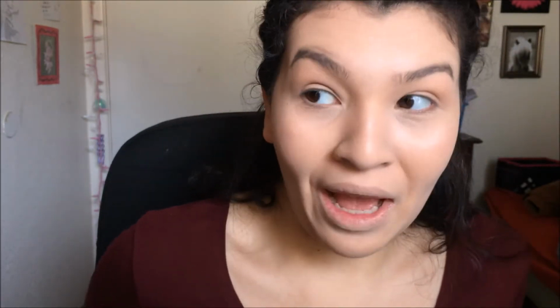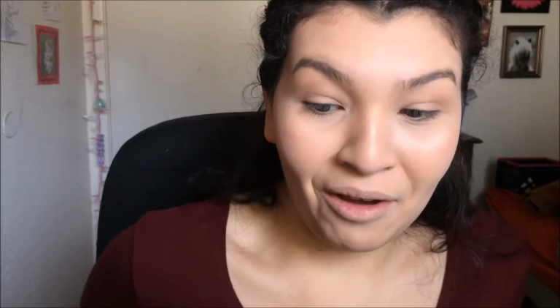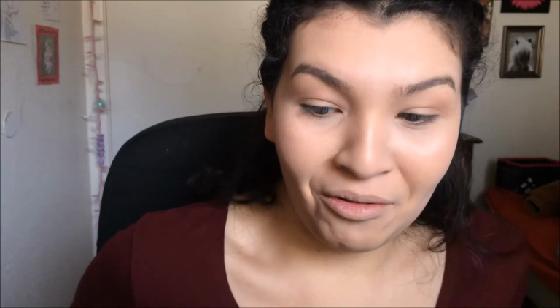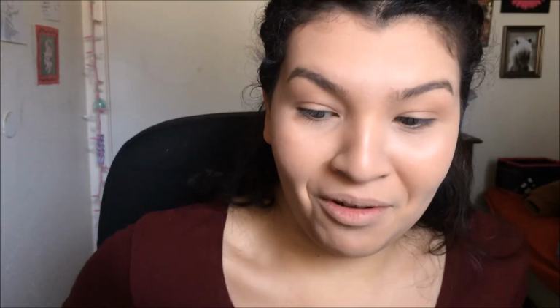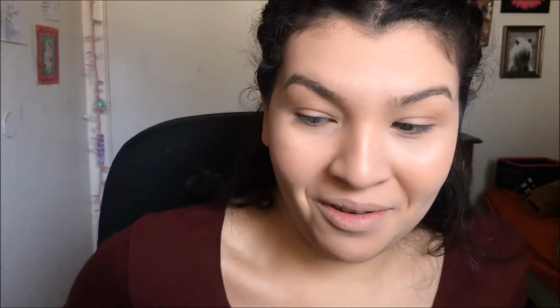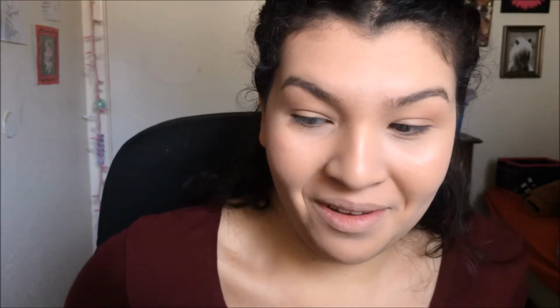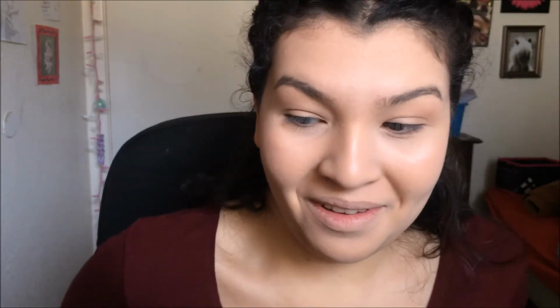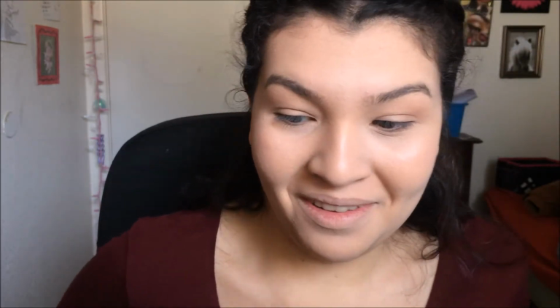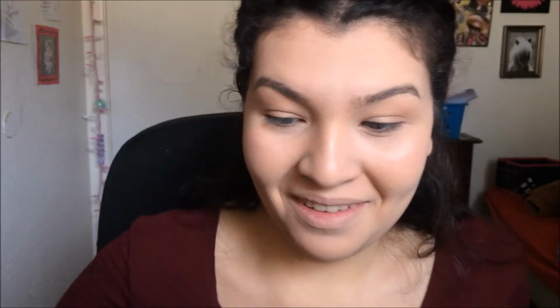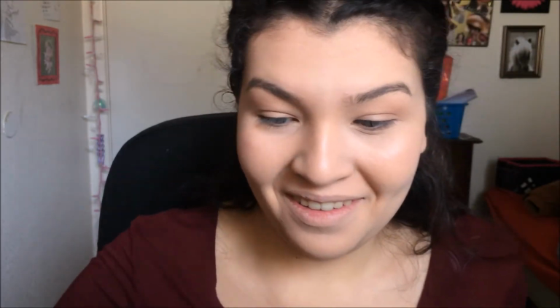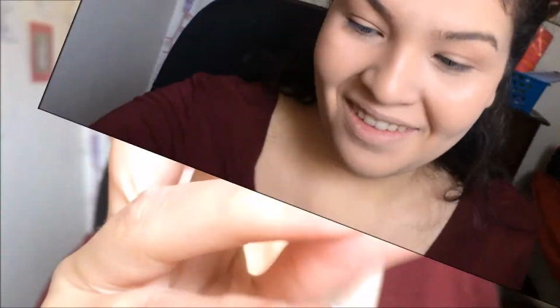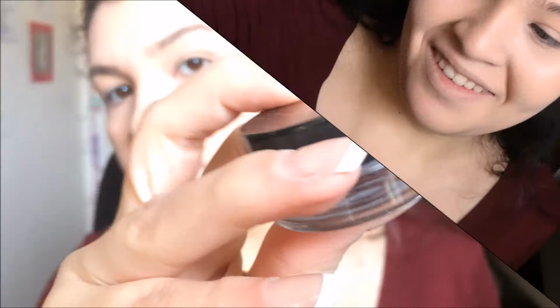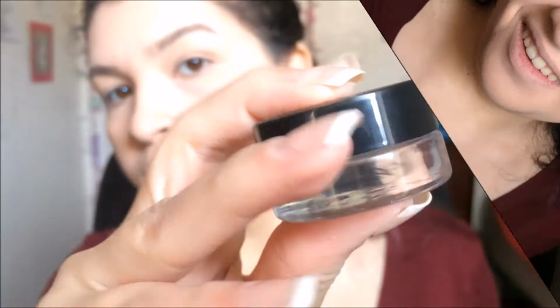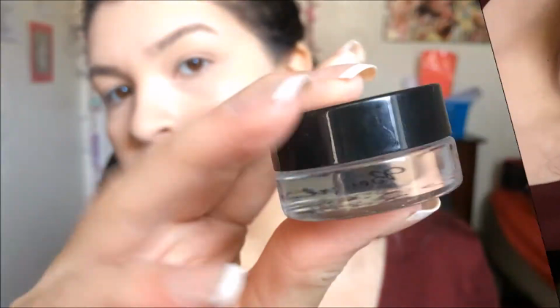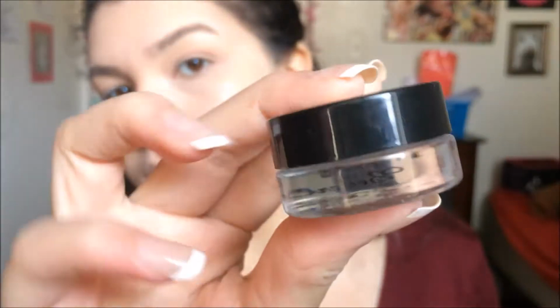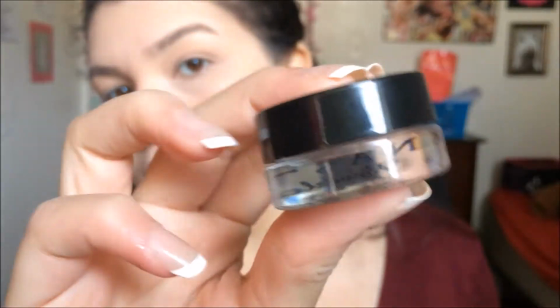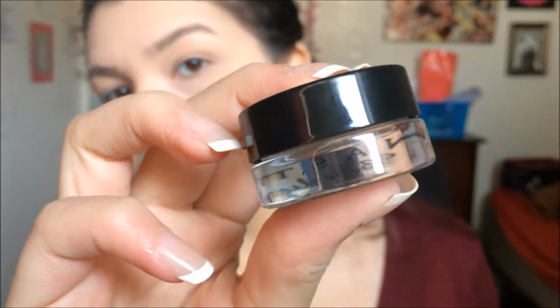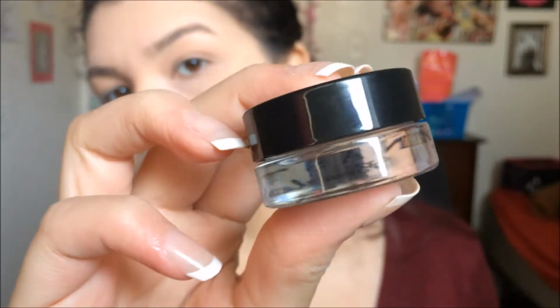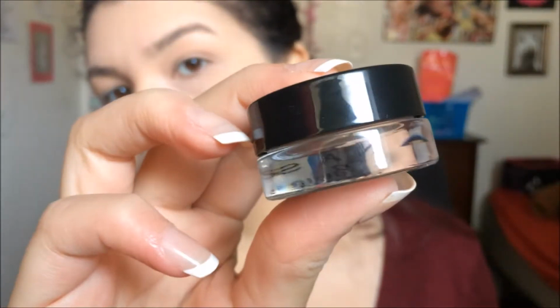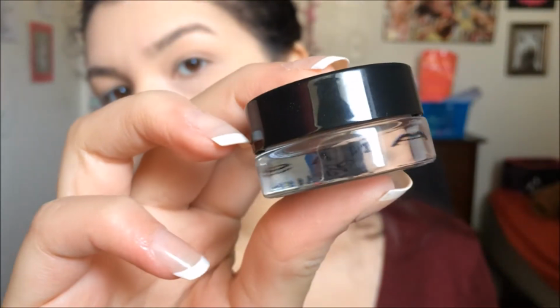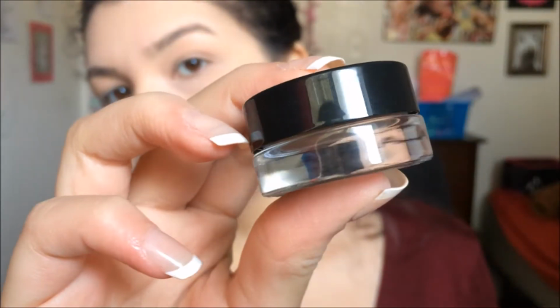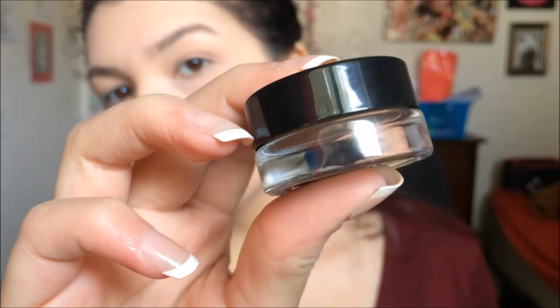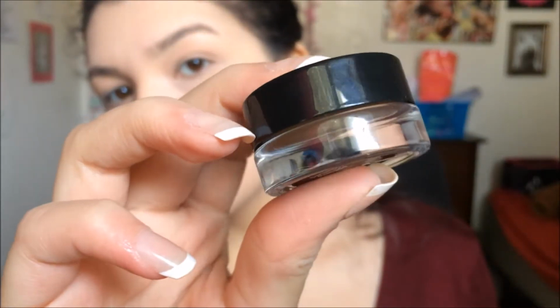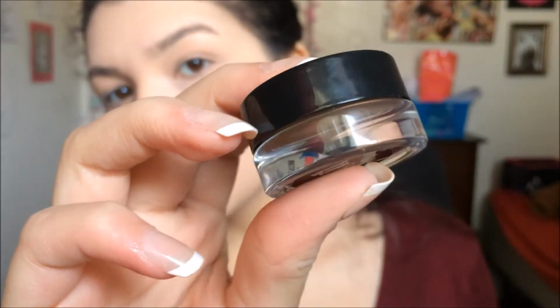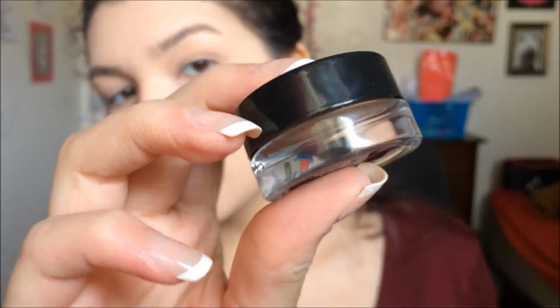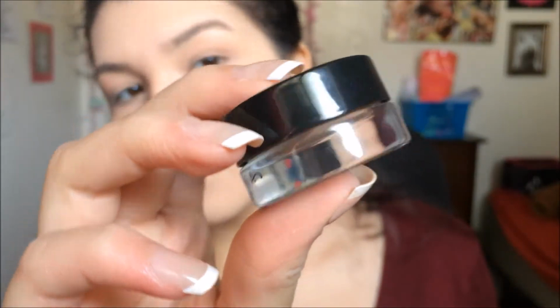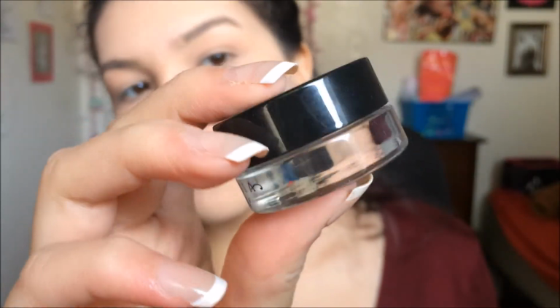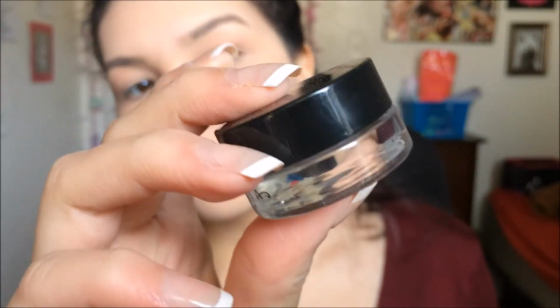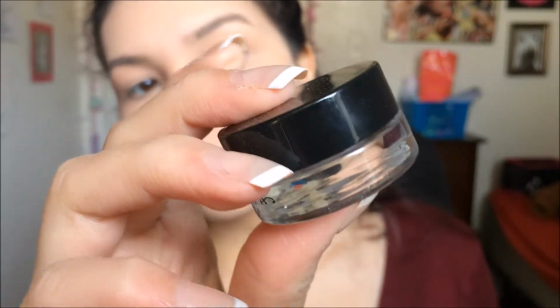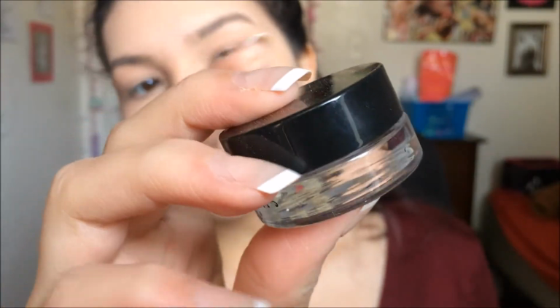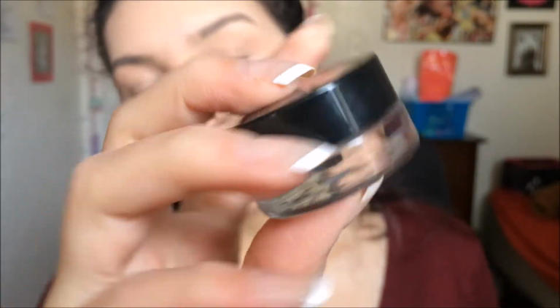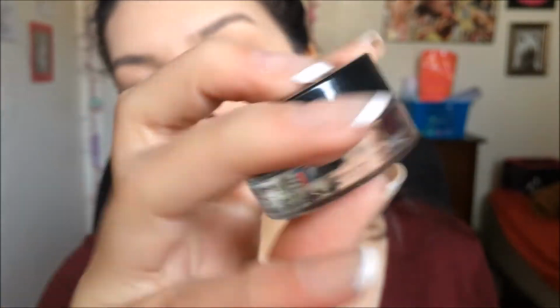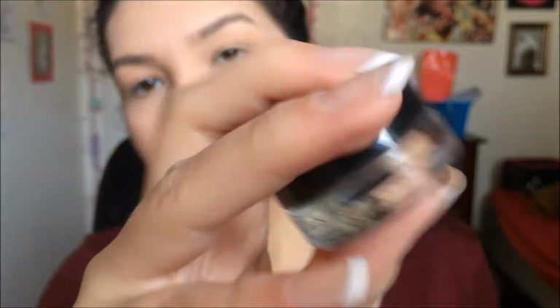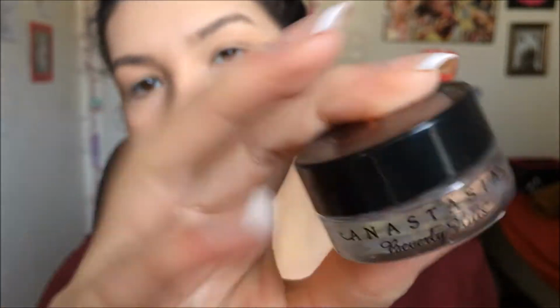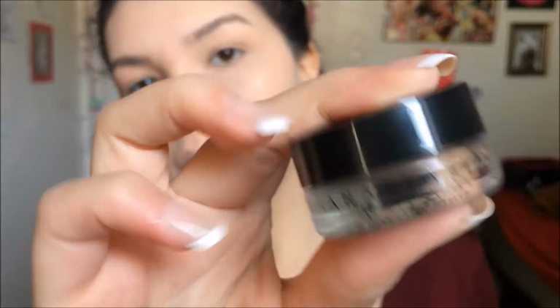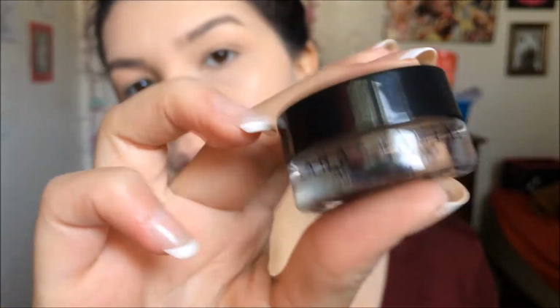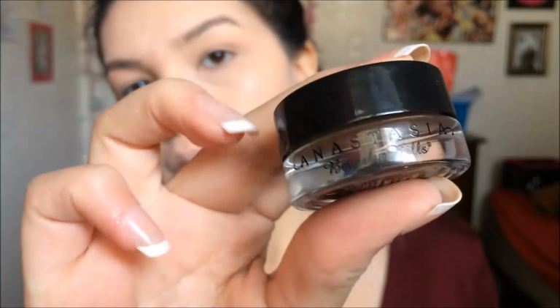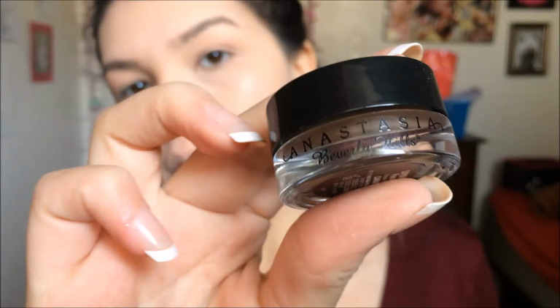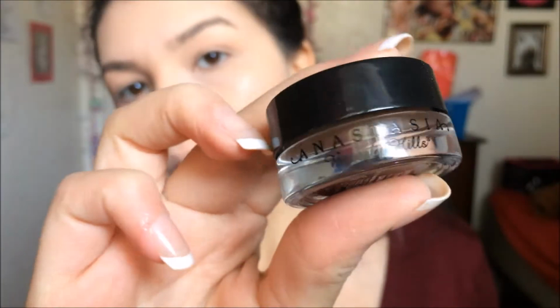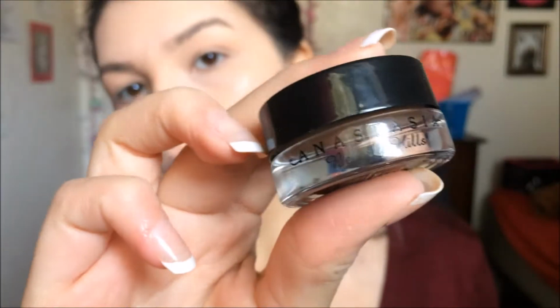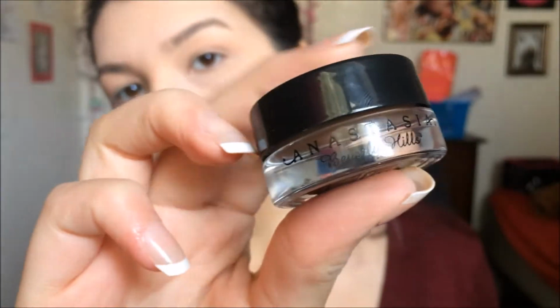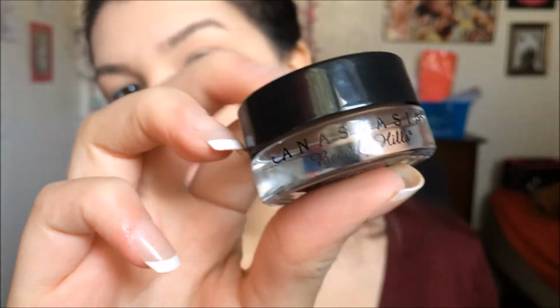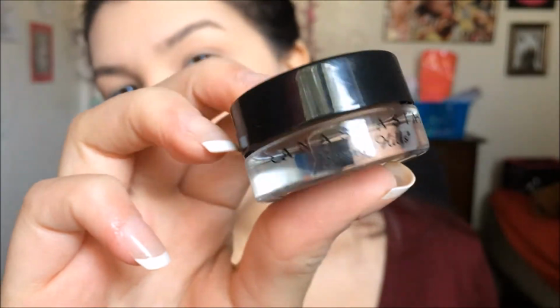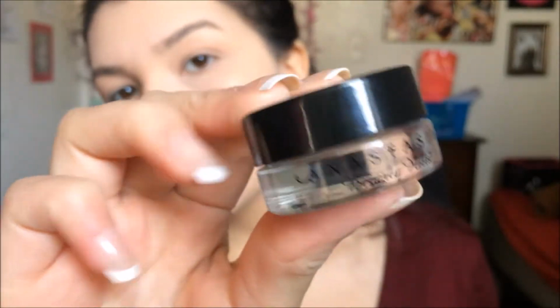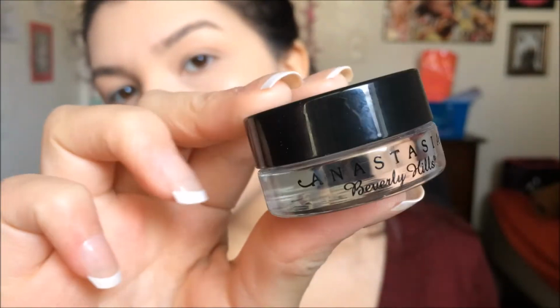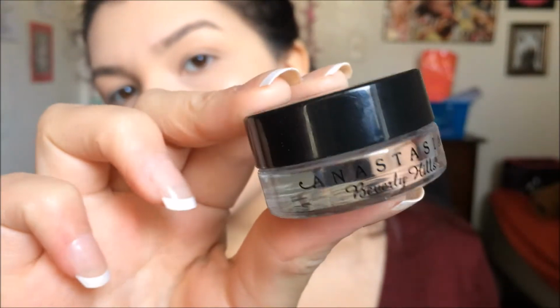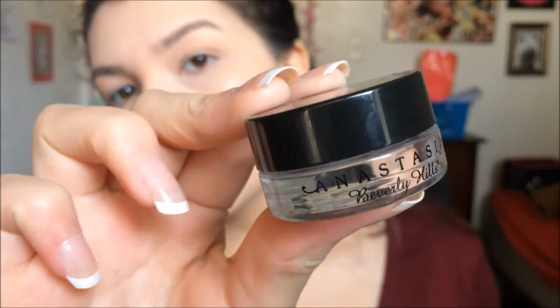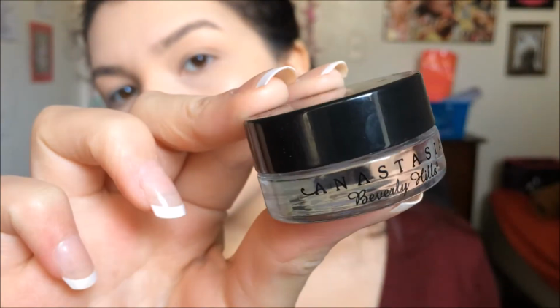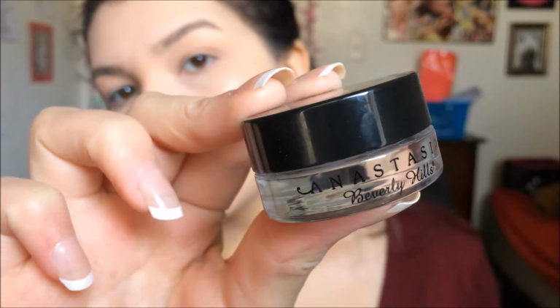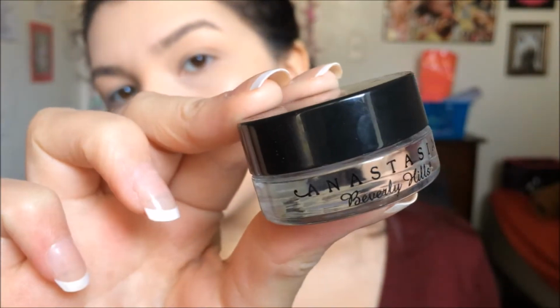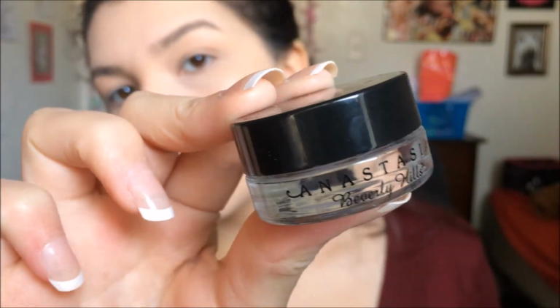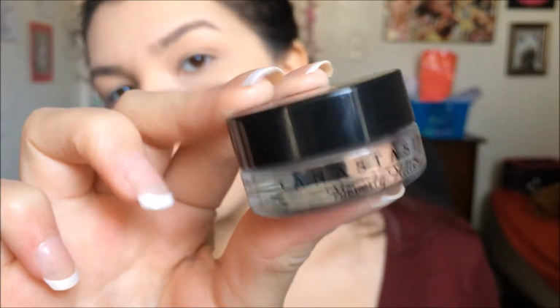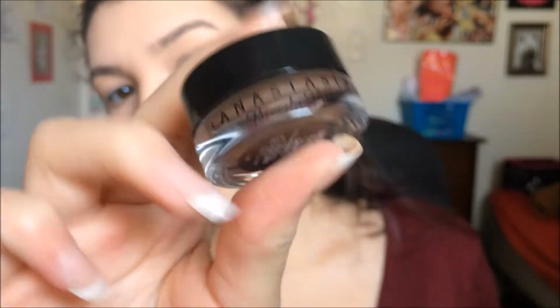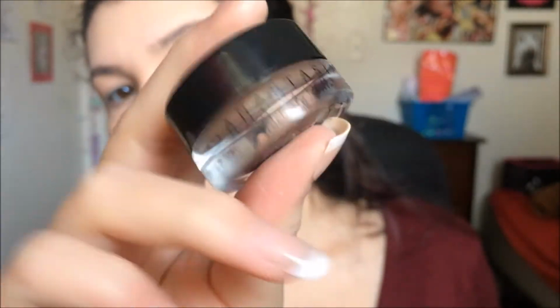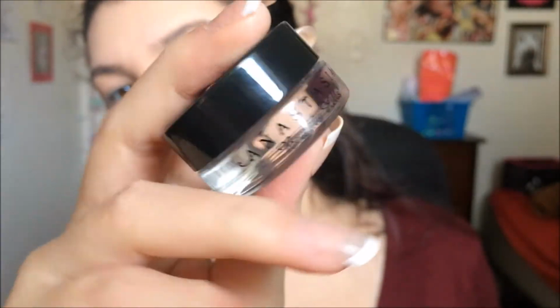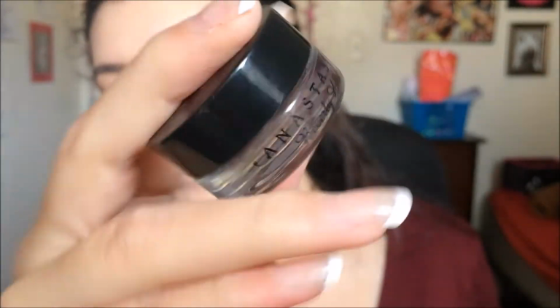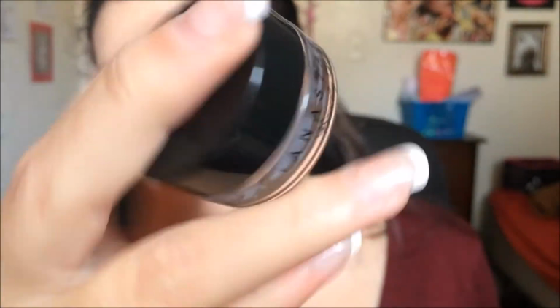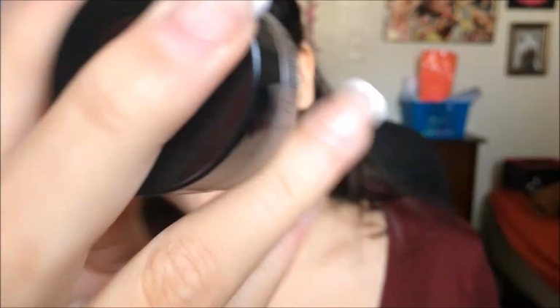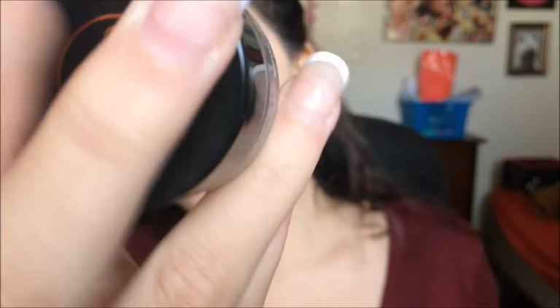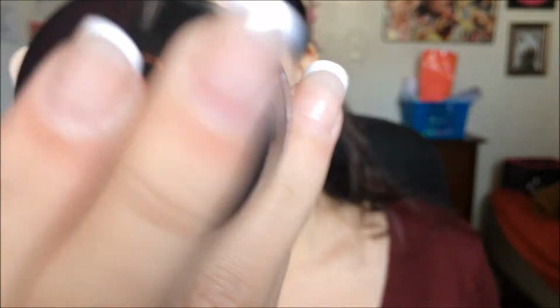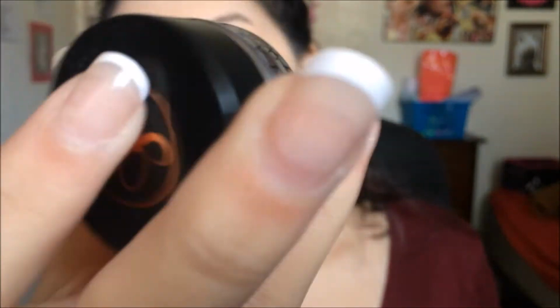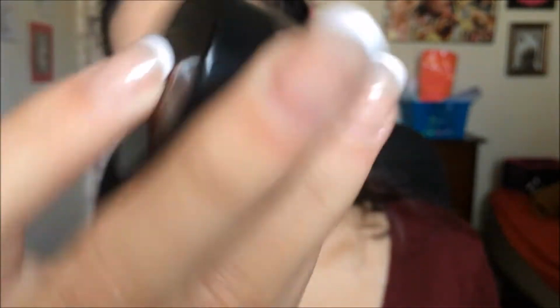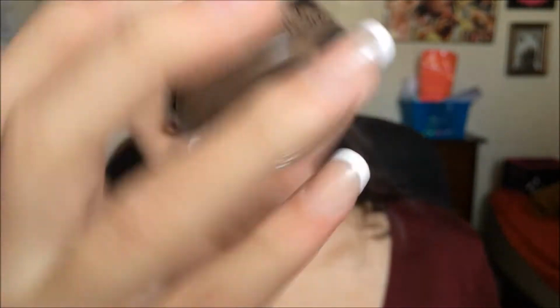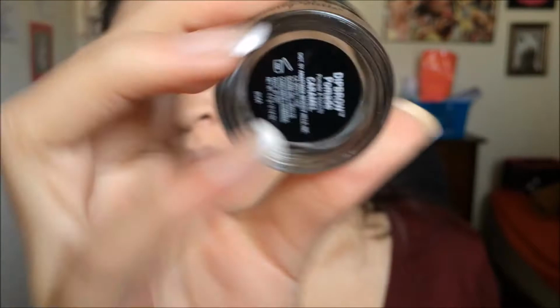I'm following that up with my brows. I use the Anastasia Dip Brow Pomade in Caramel all over my brows.